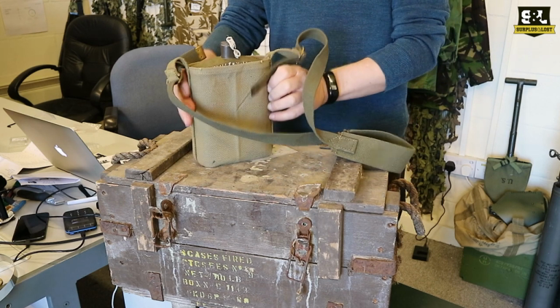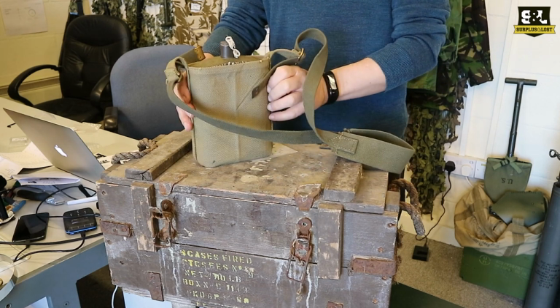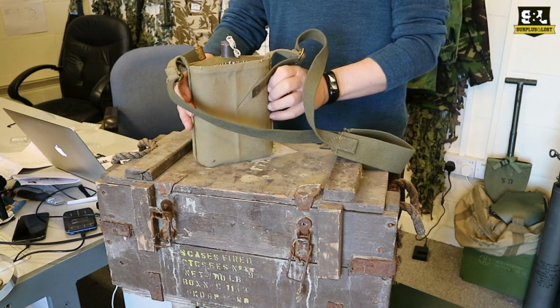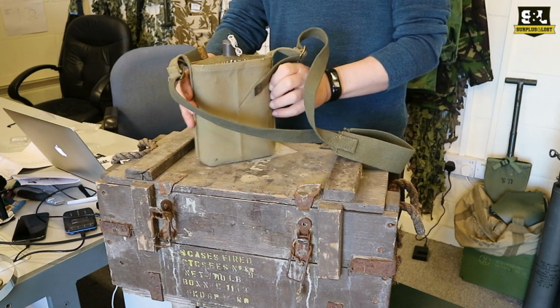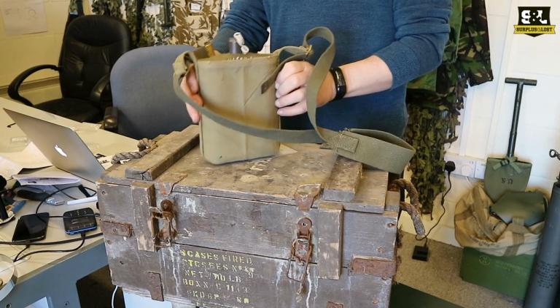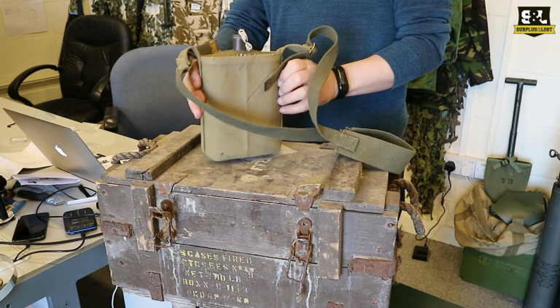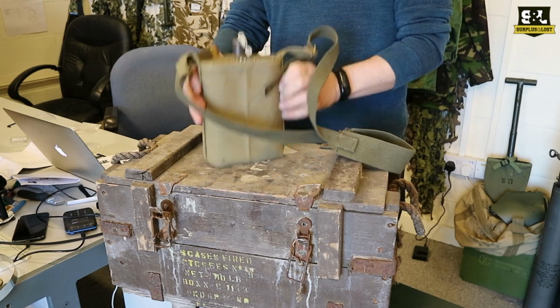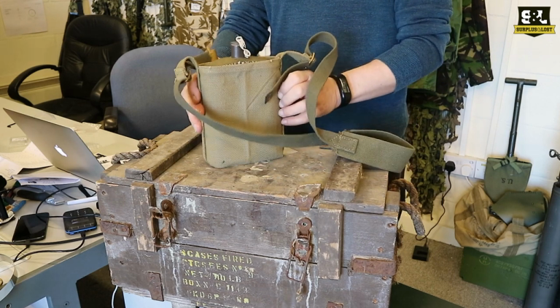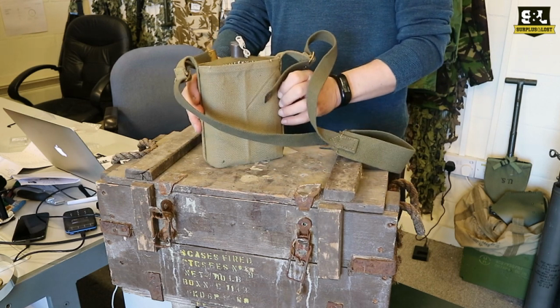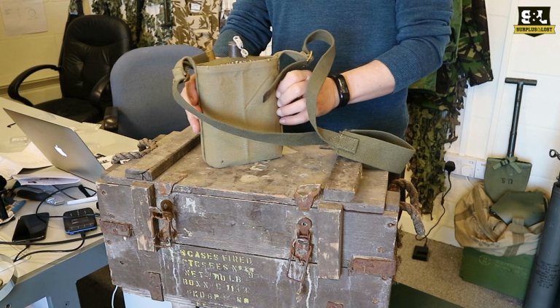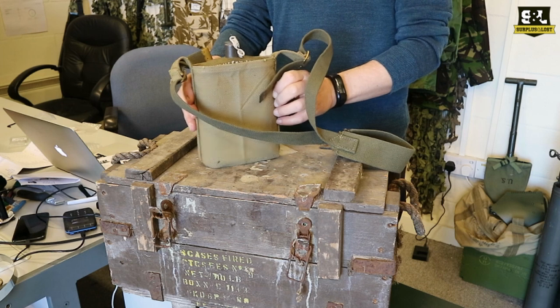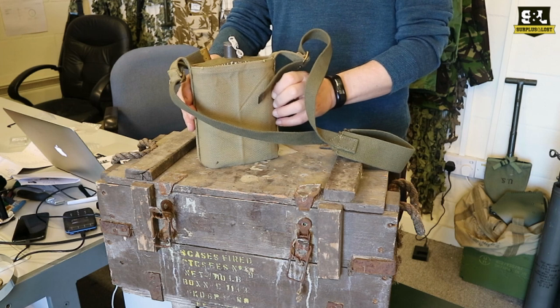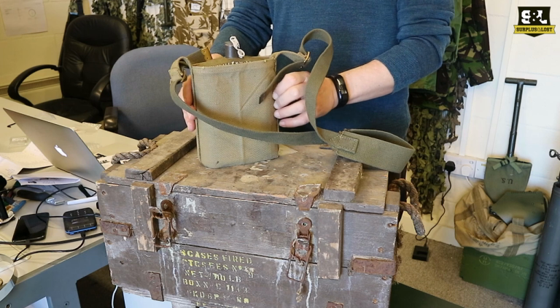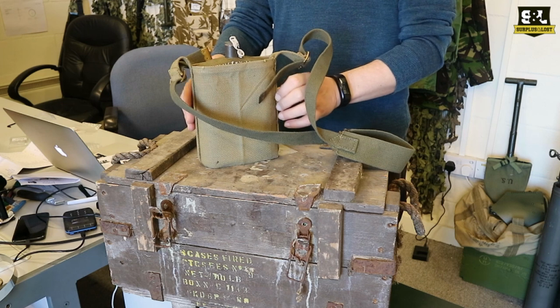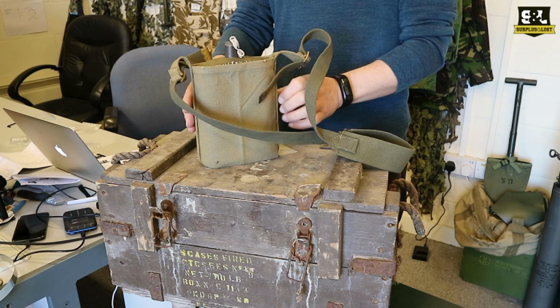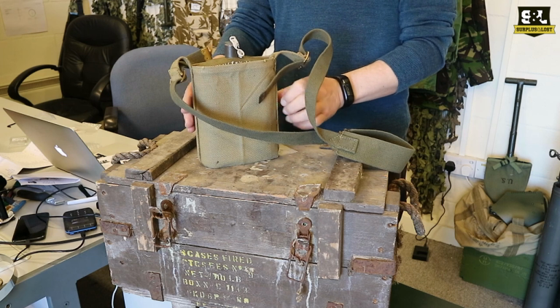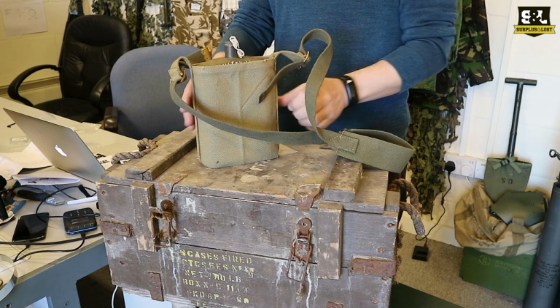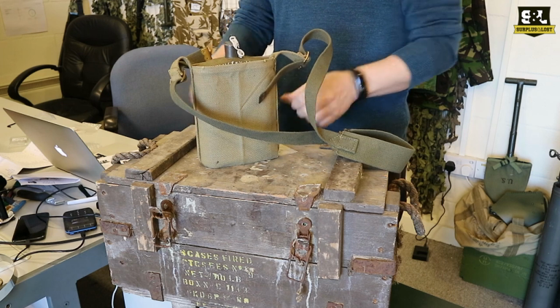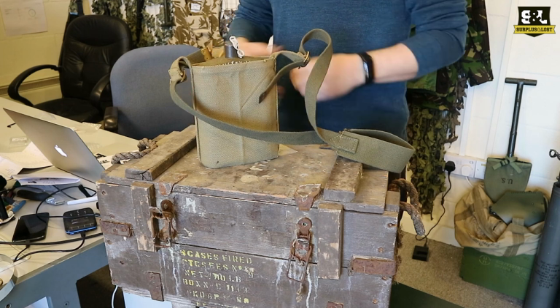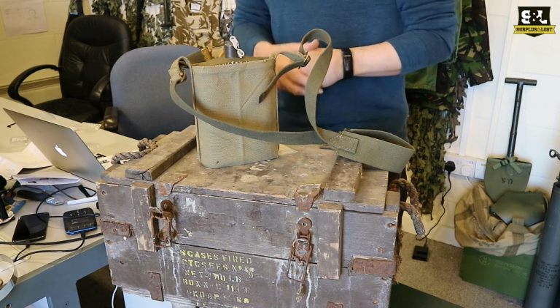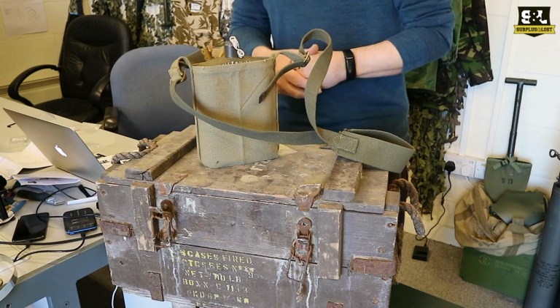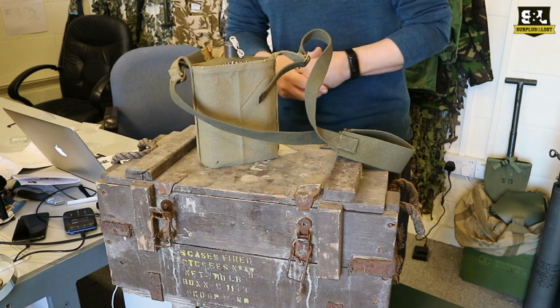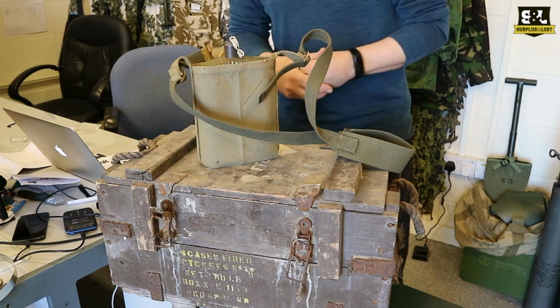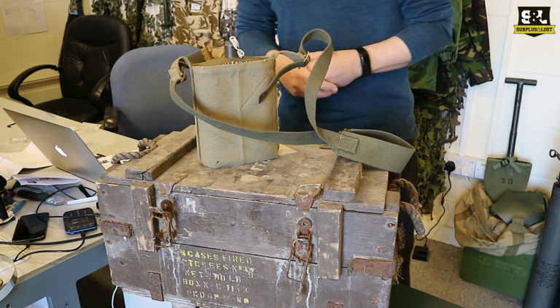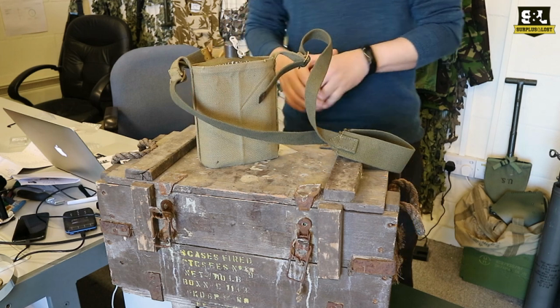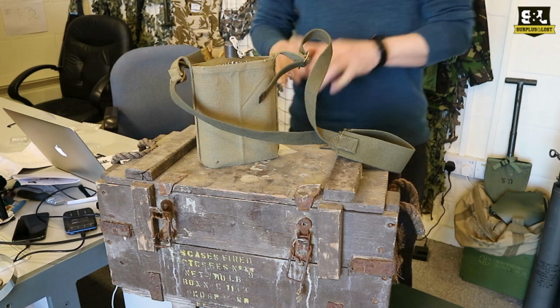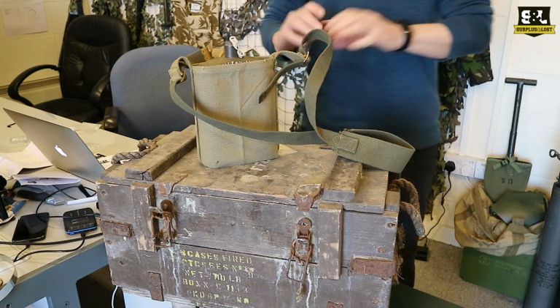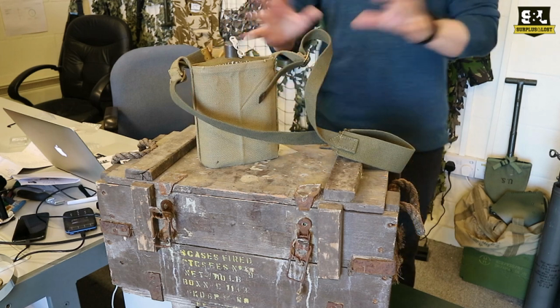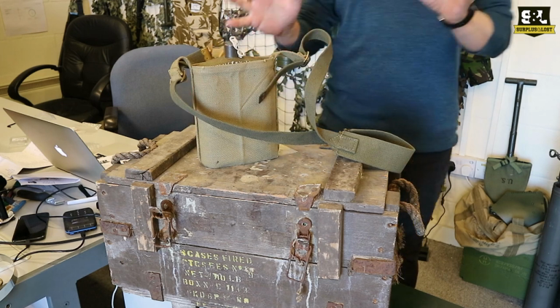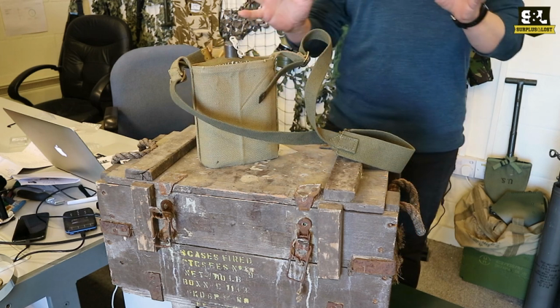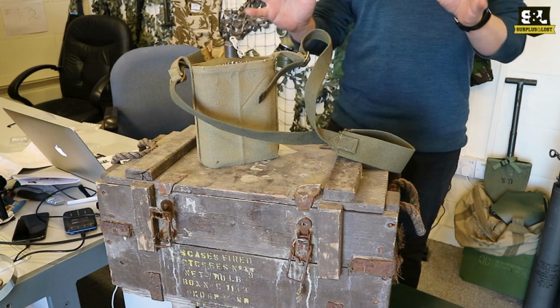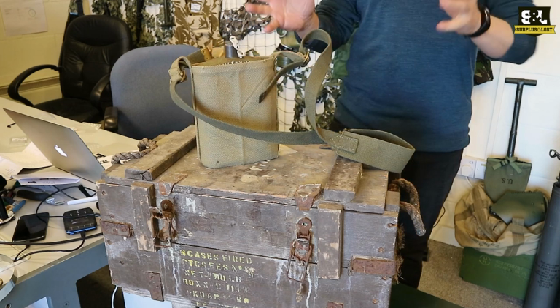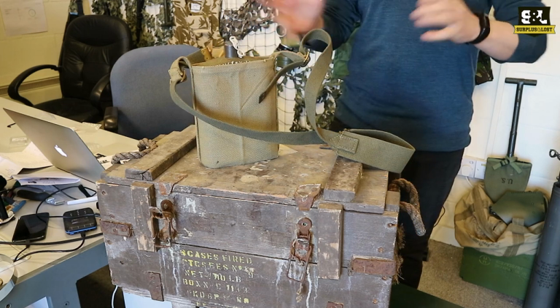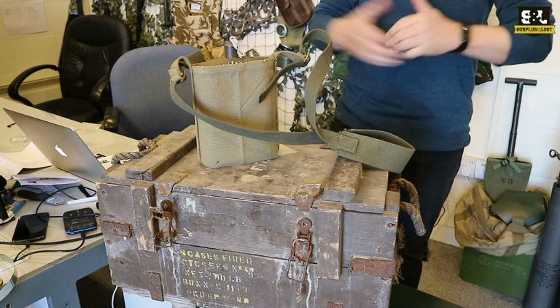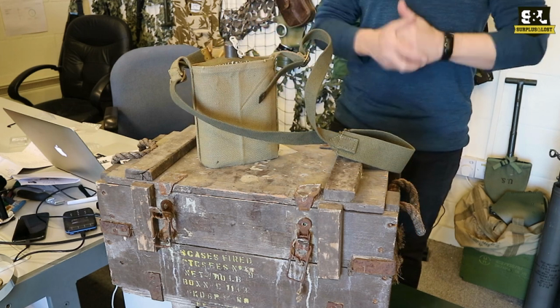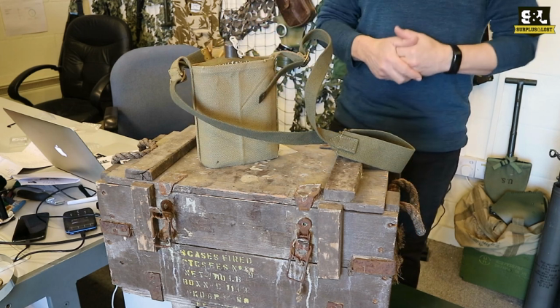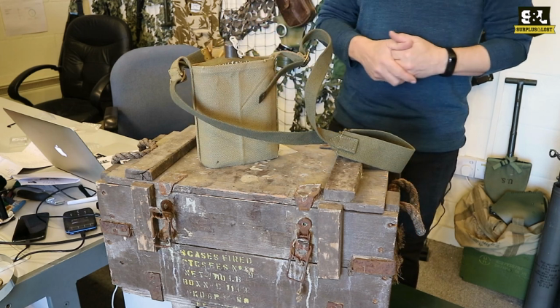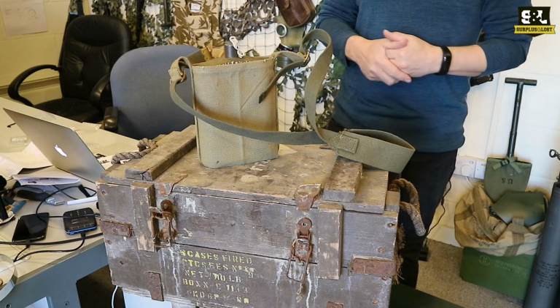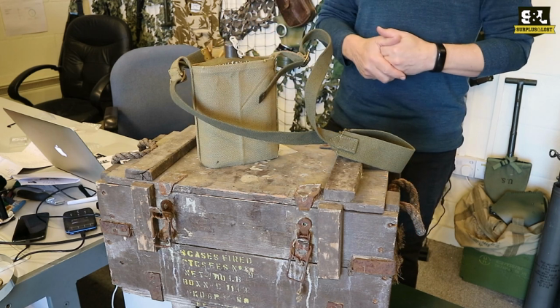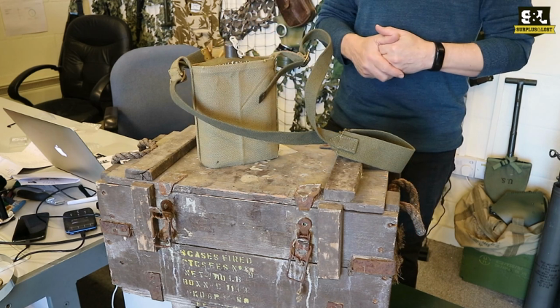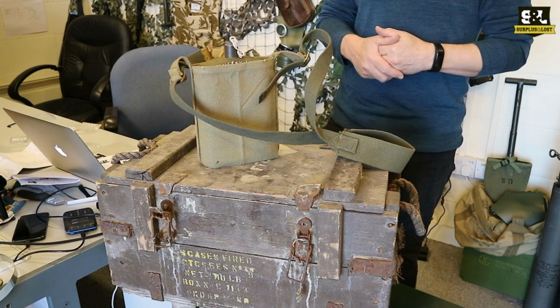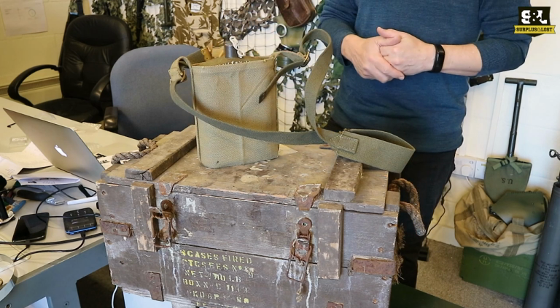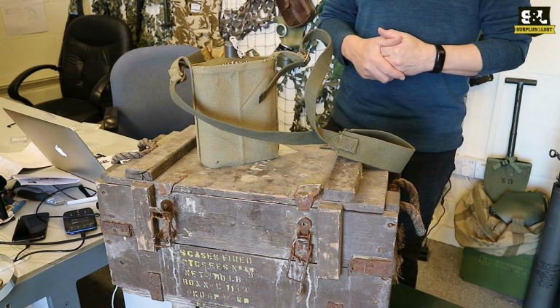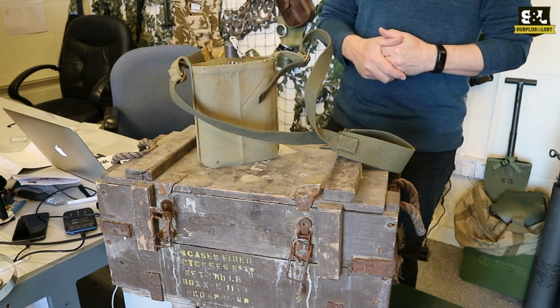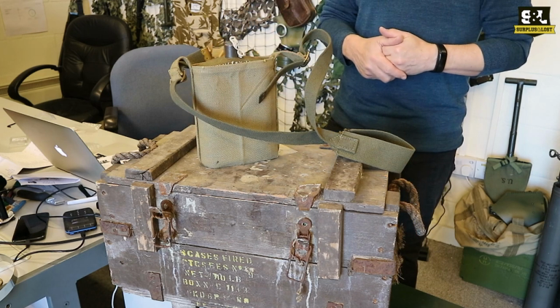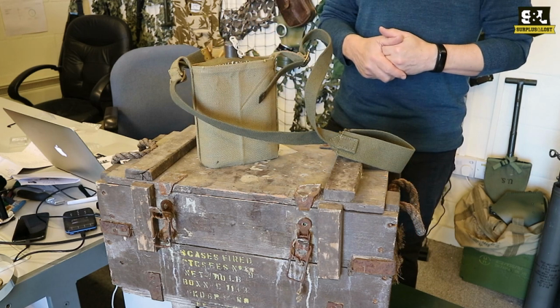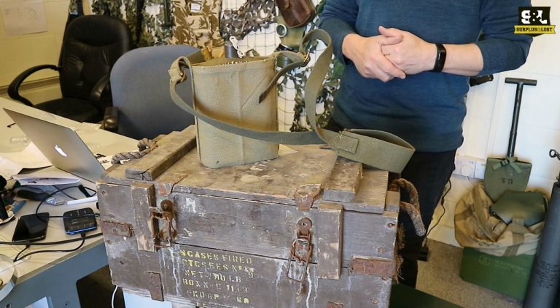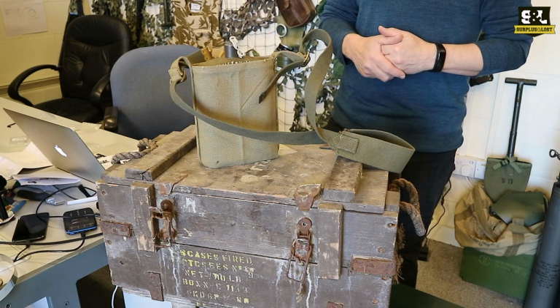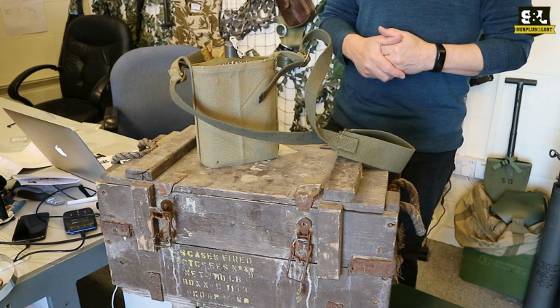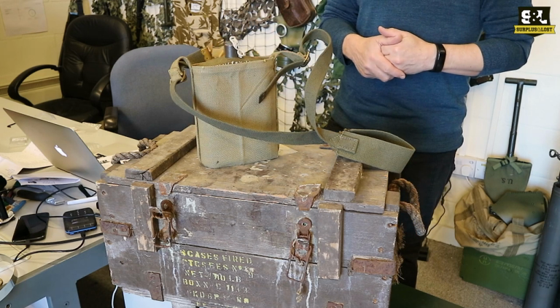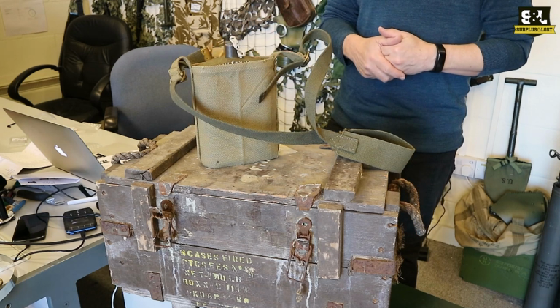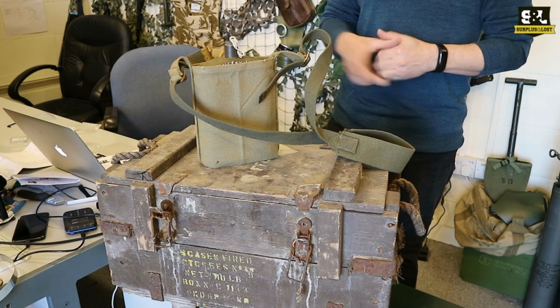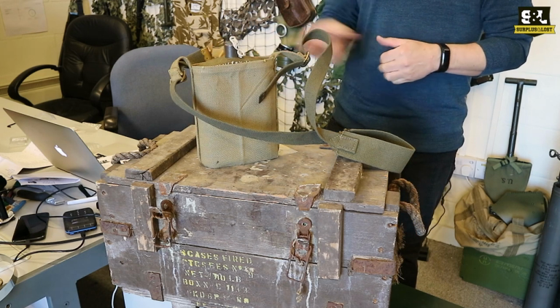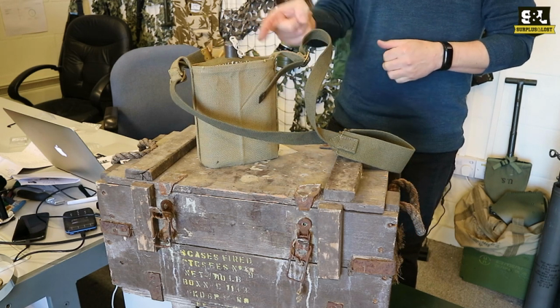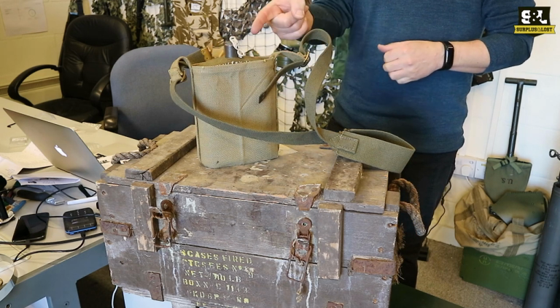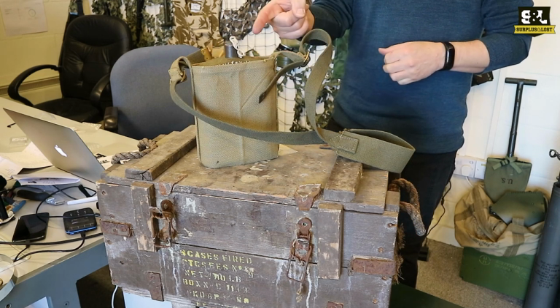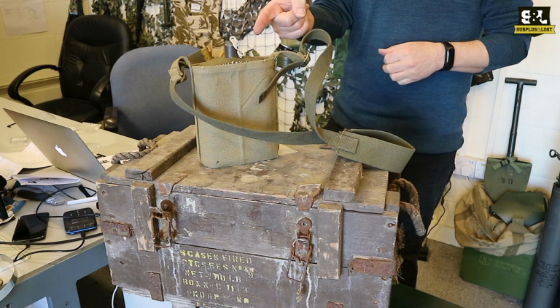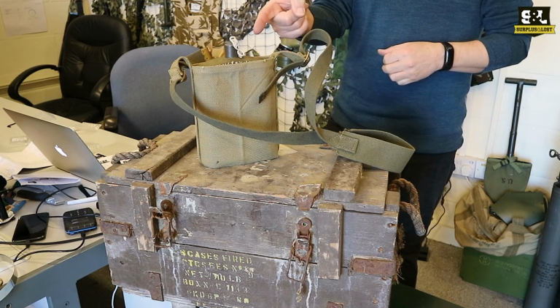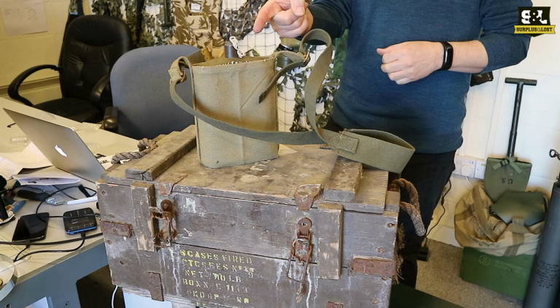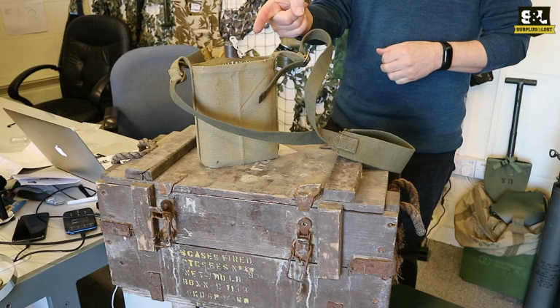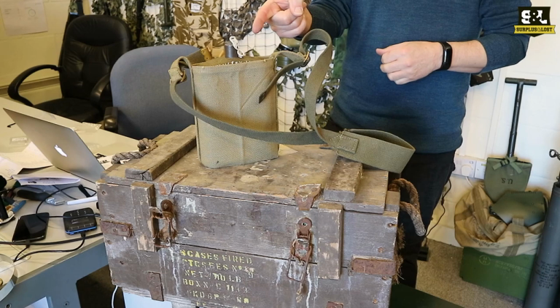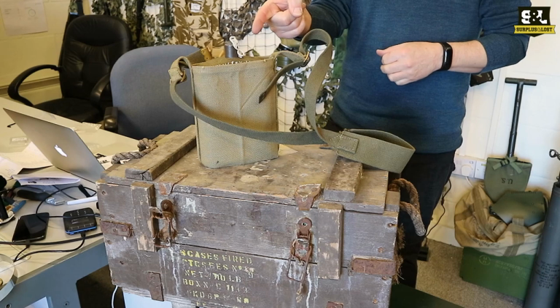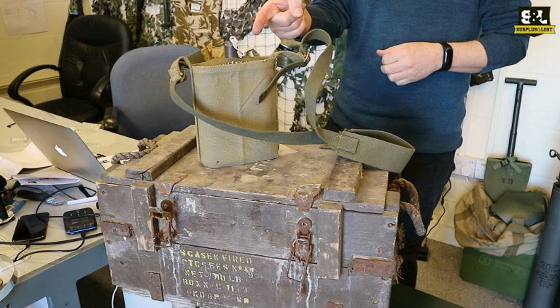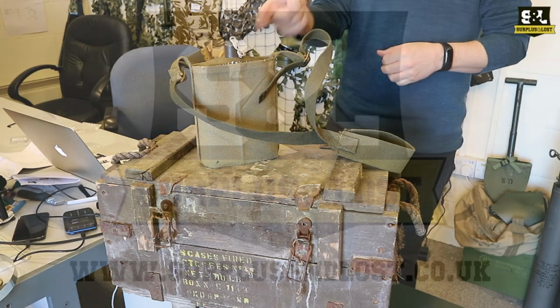So if you're looking for a good reproduction, useful and usable British canteen, that's the one.